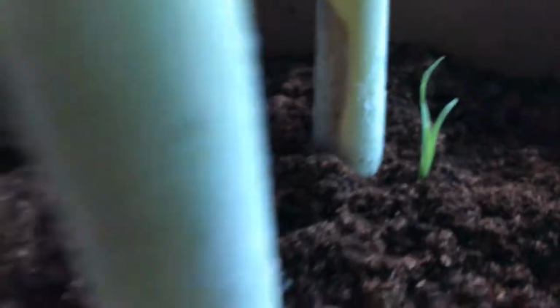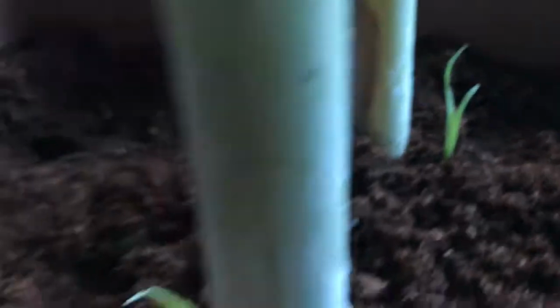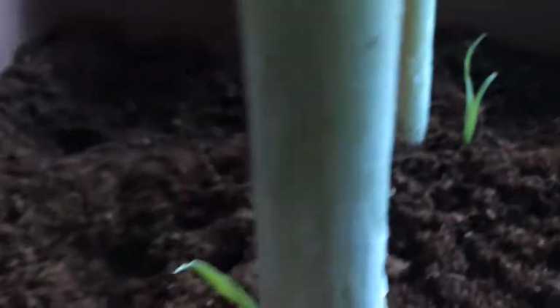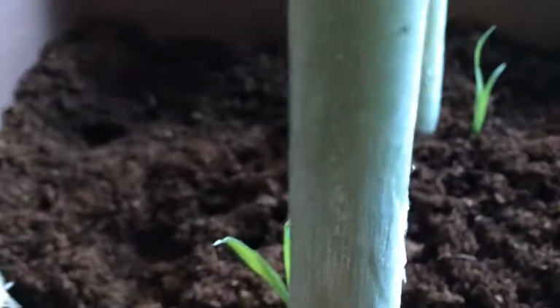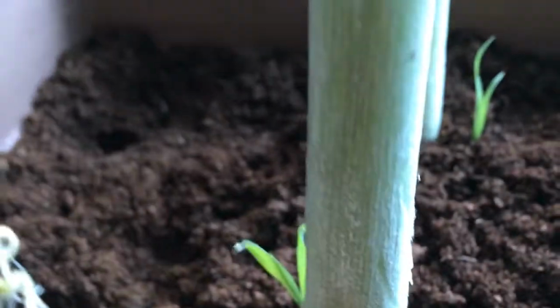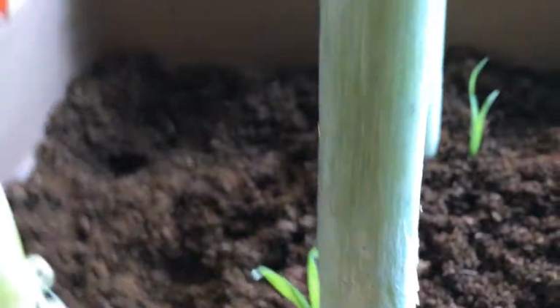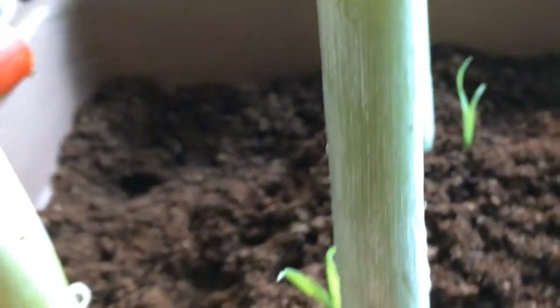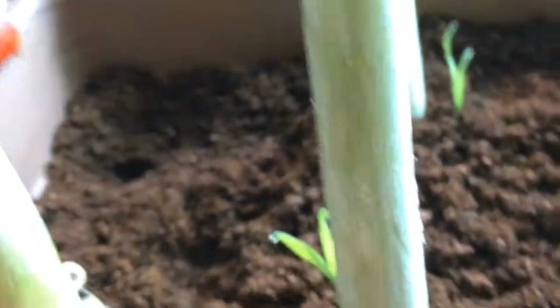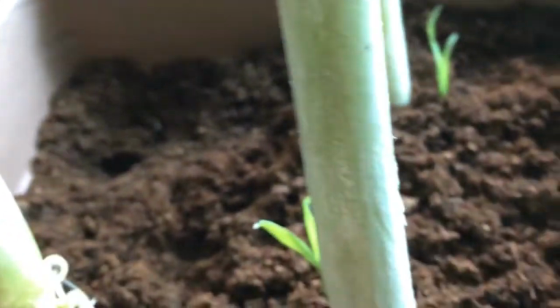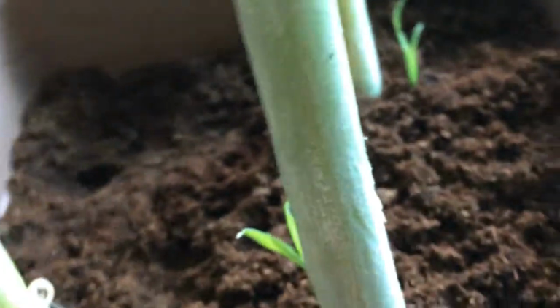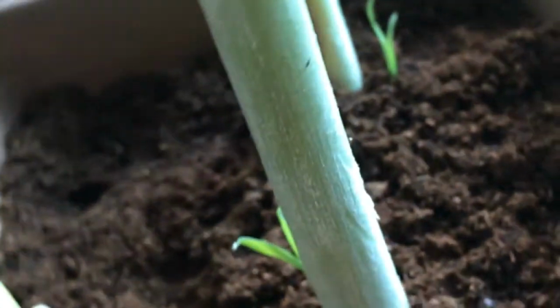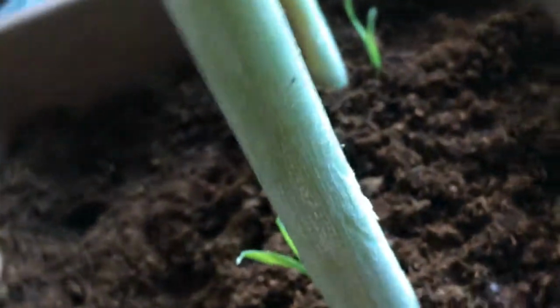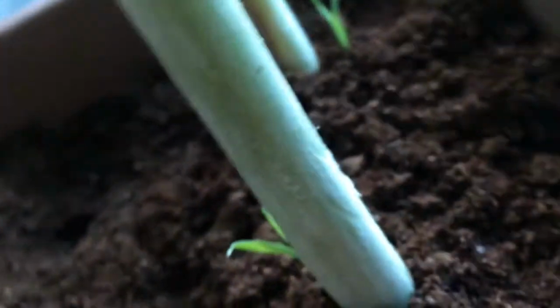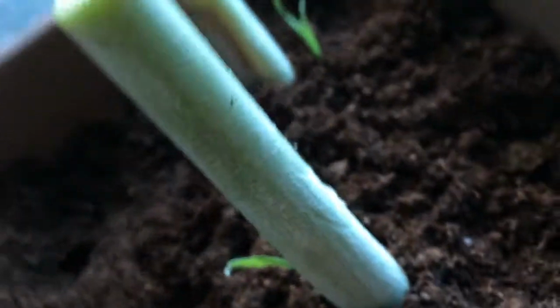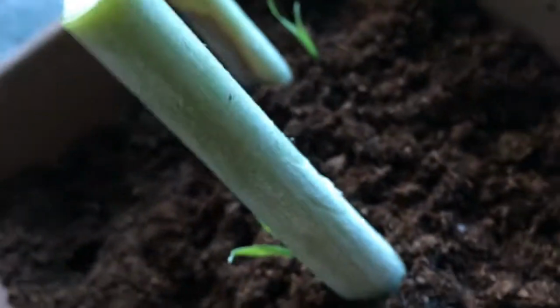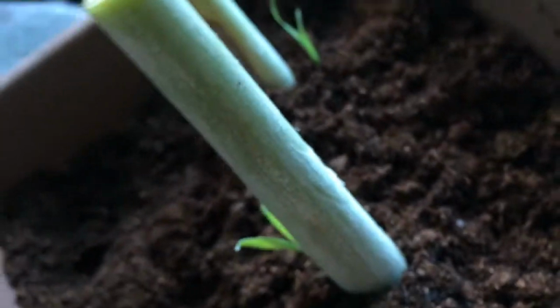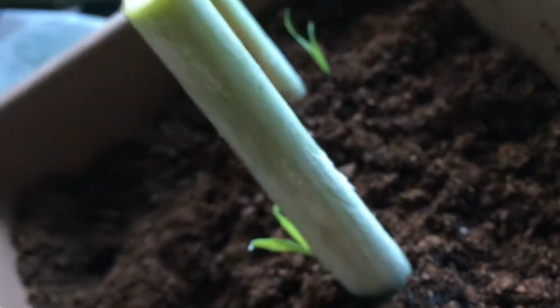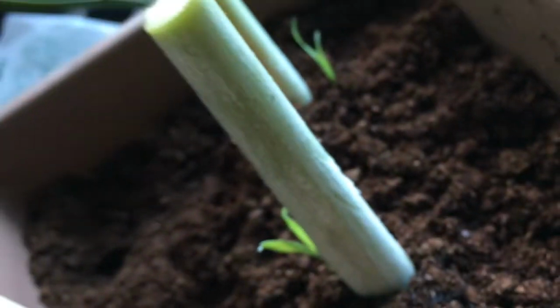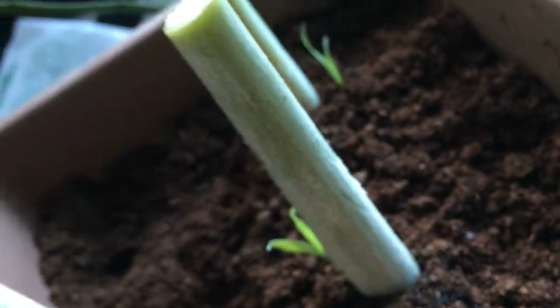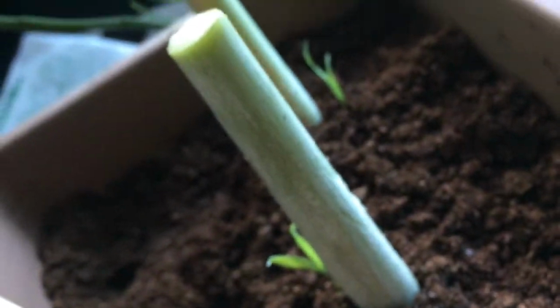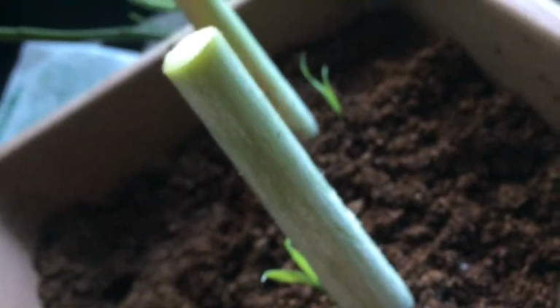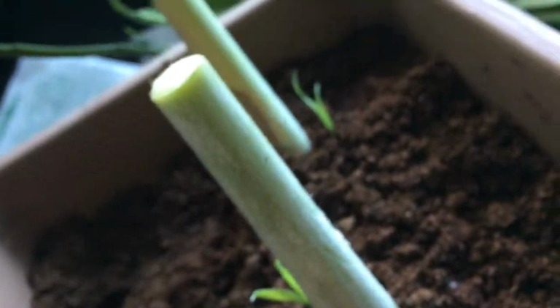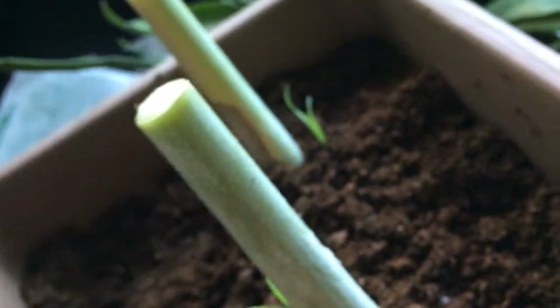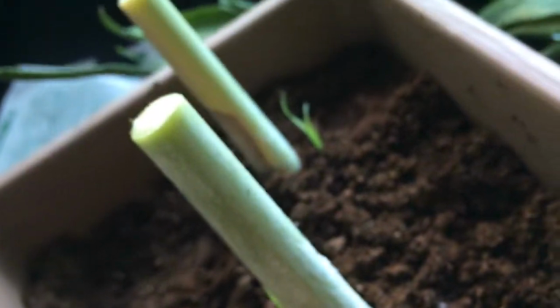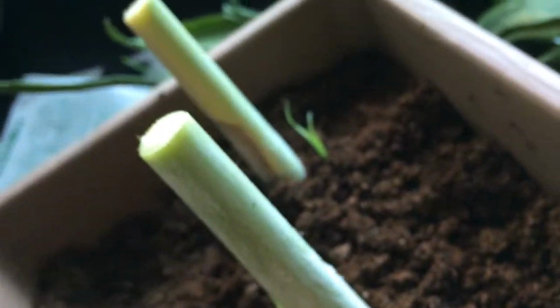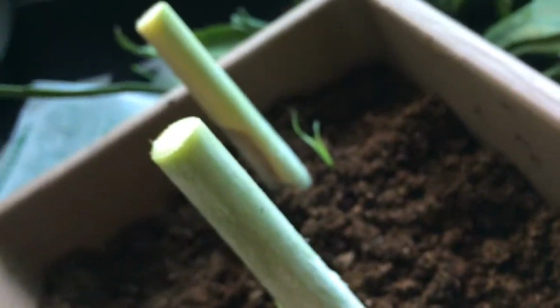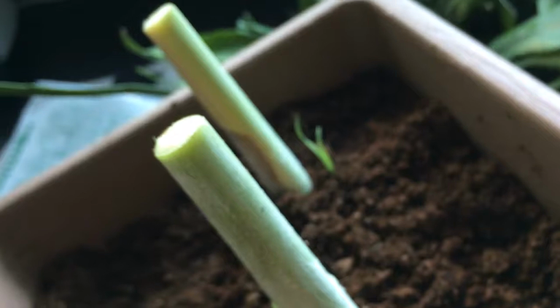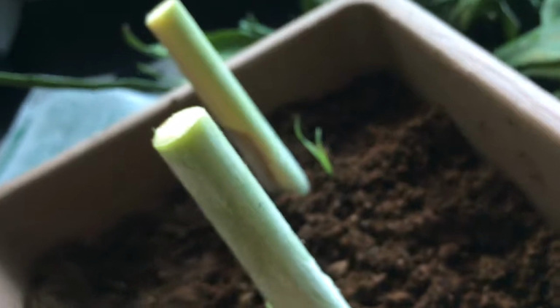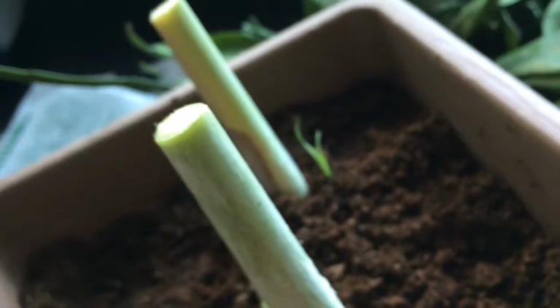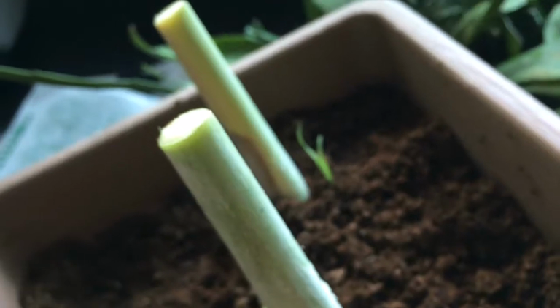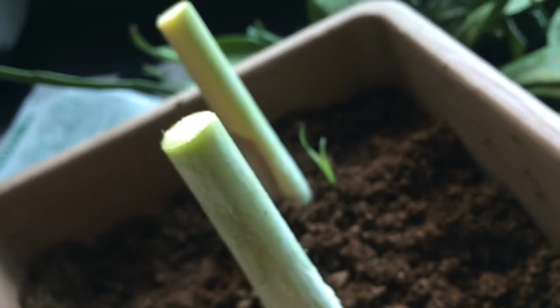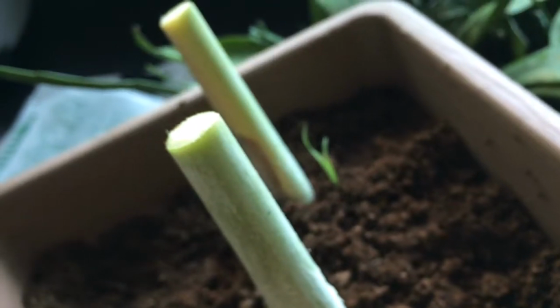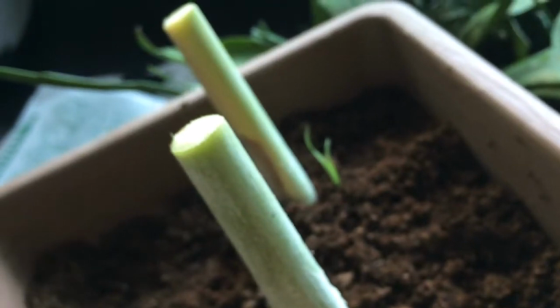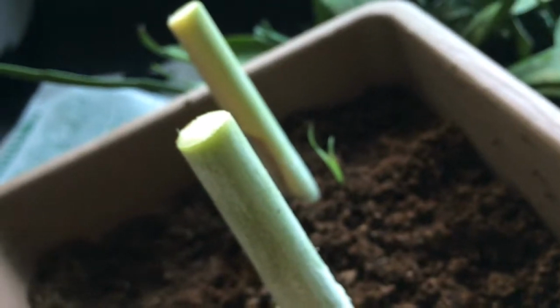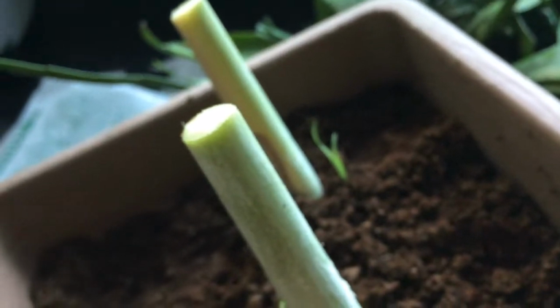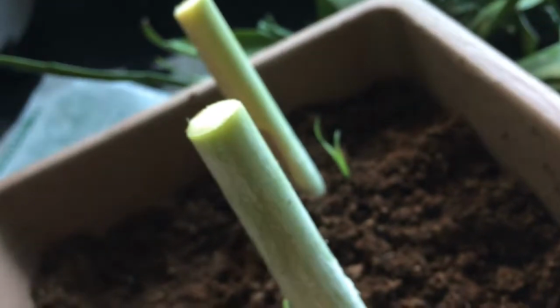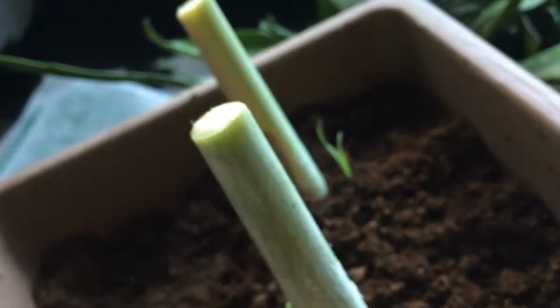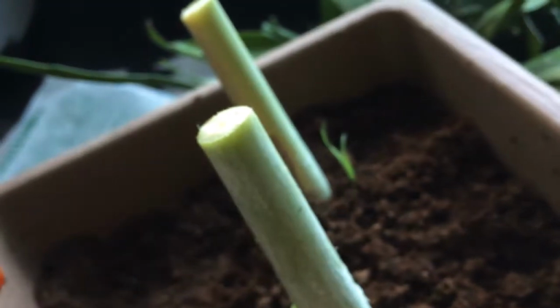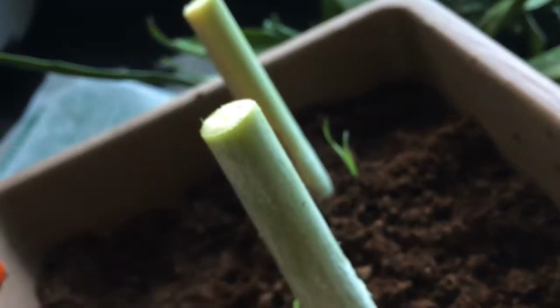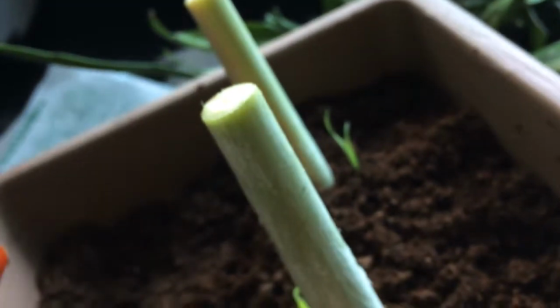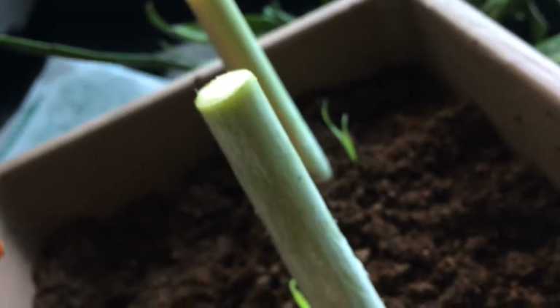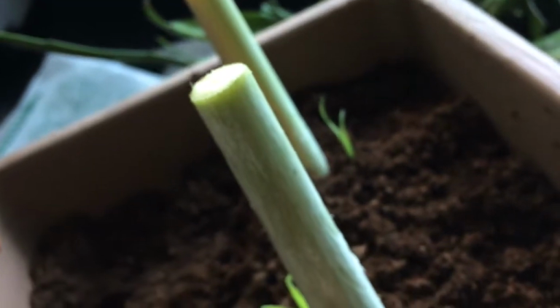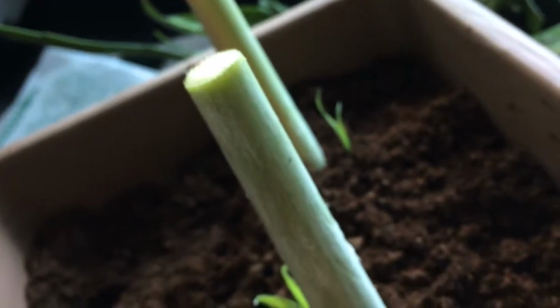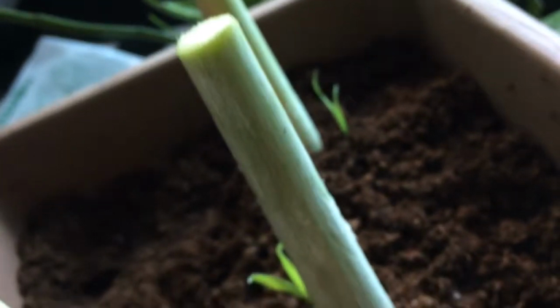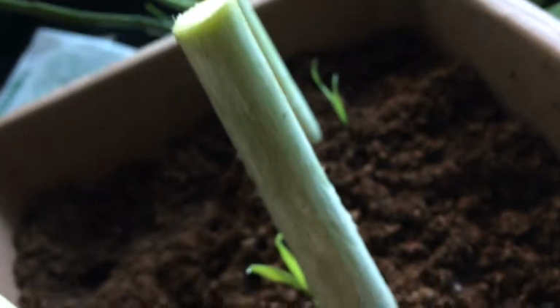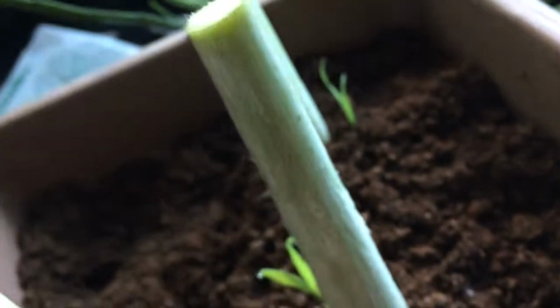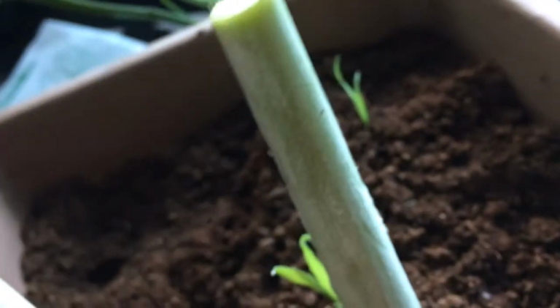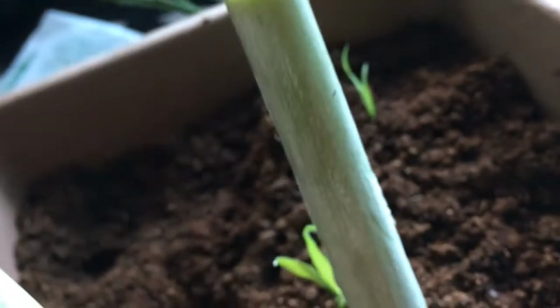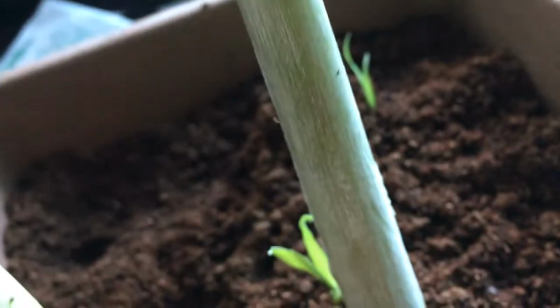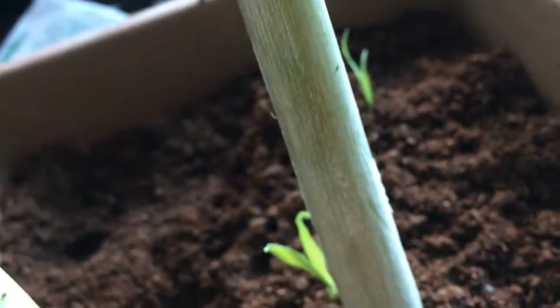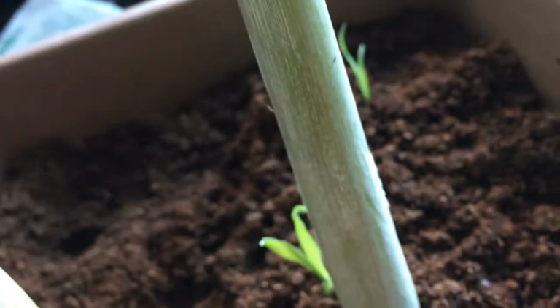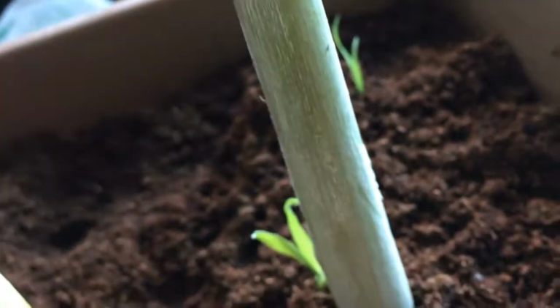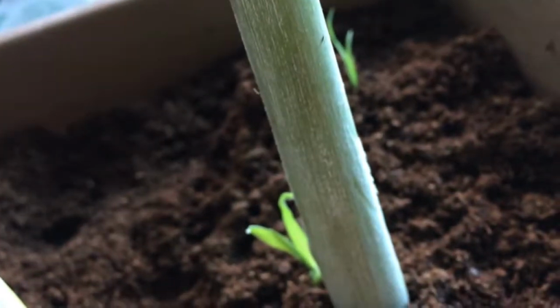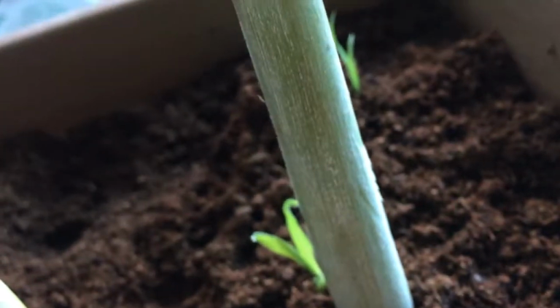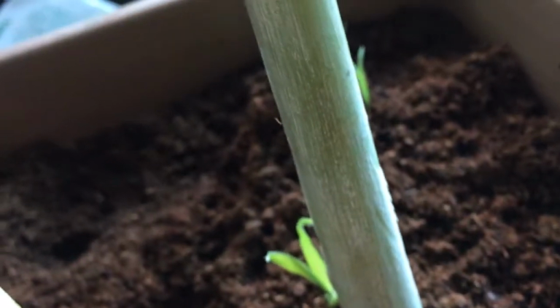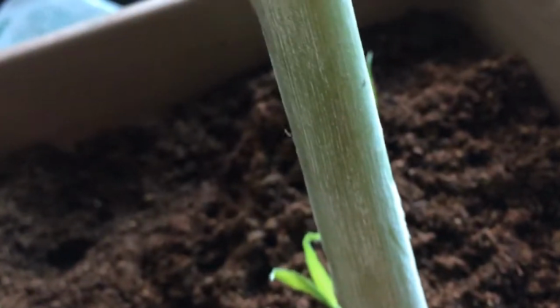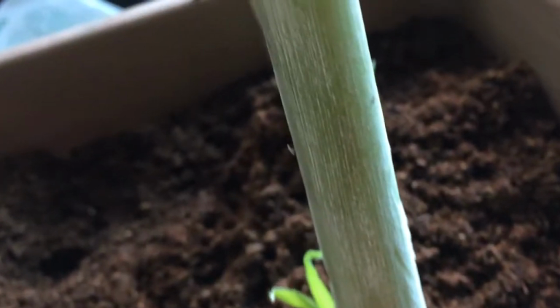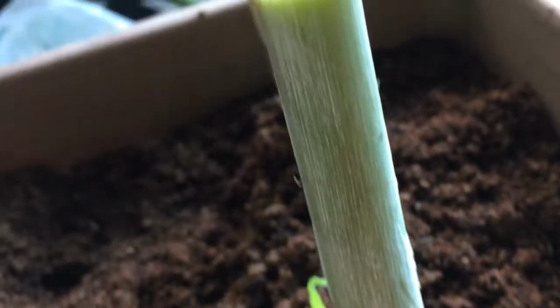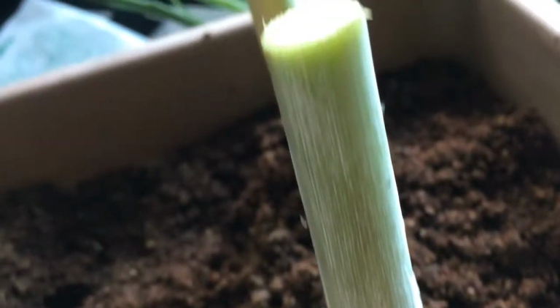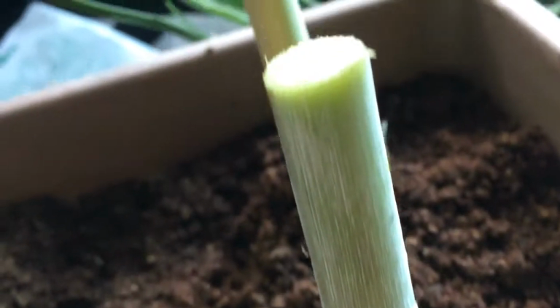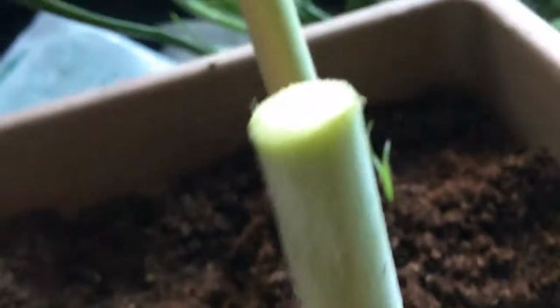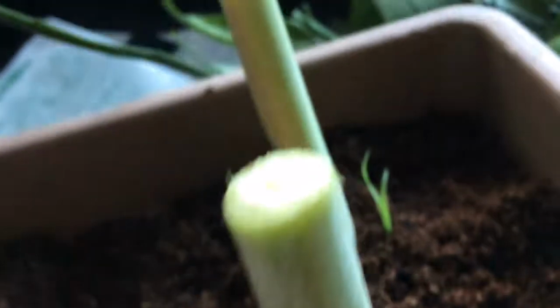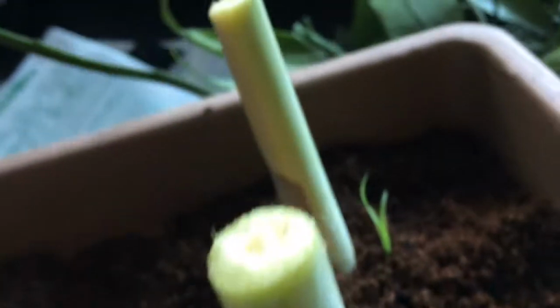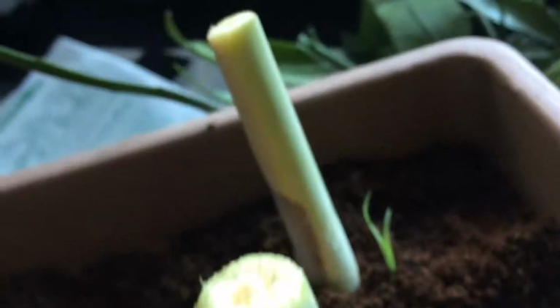As you can see, we have cut the lemongrass into half.